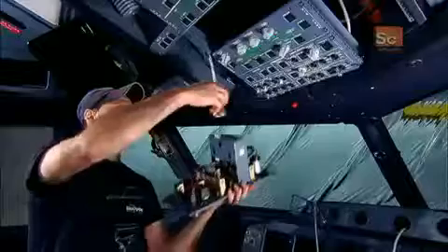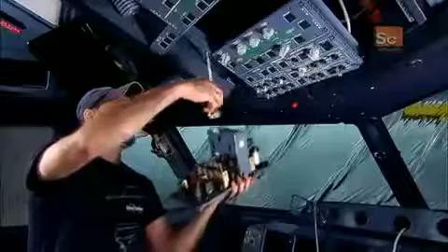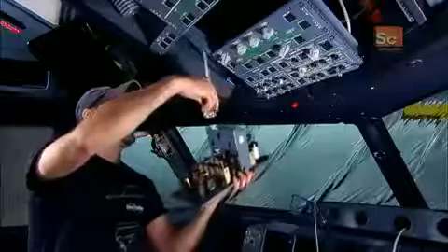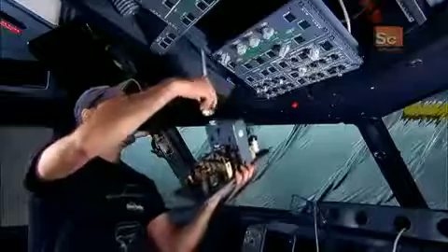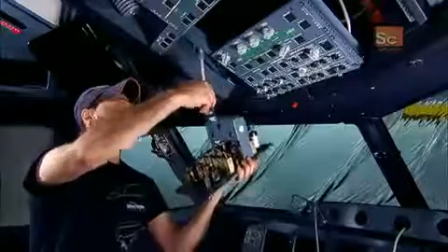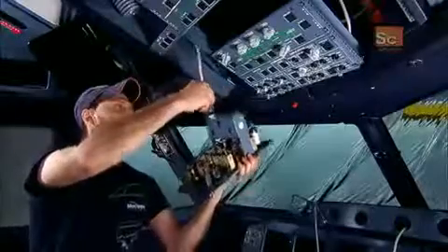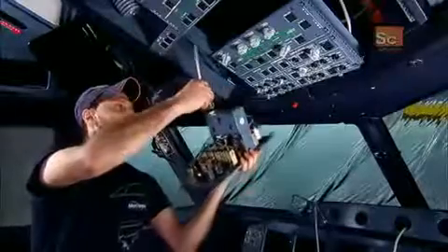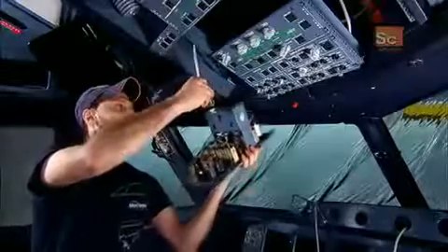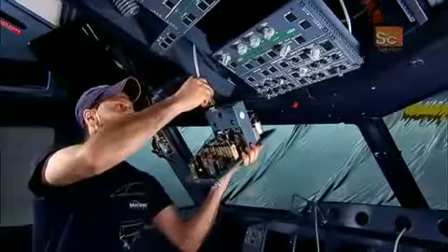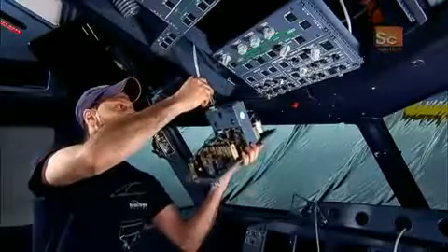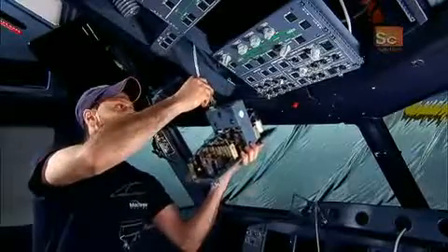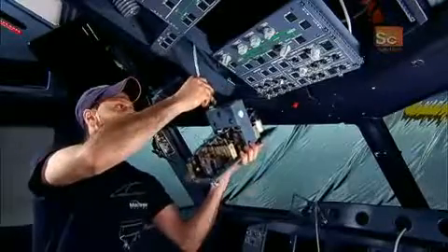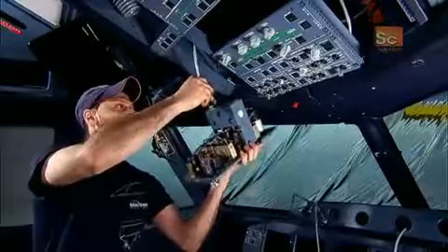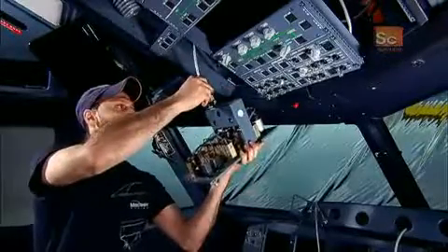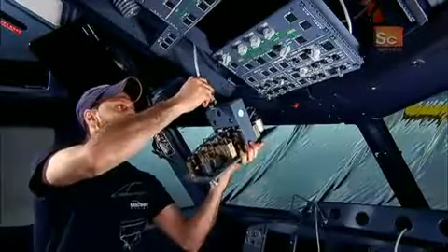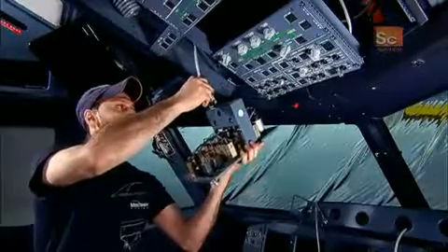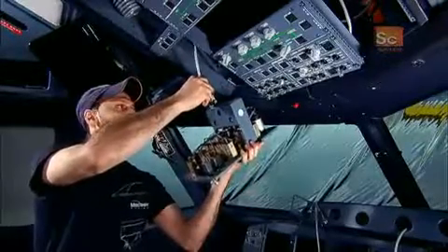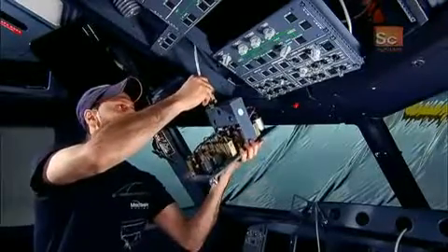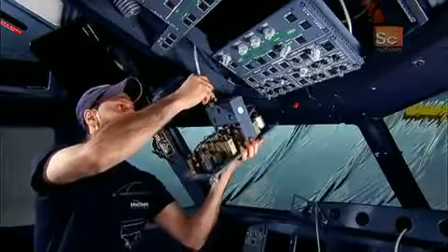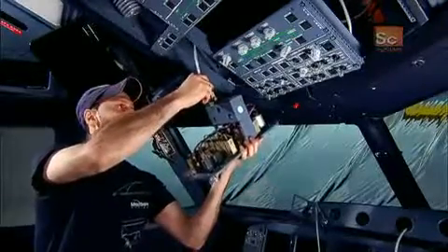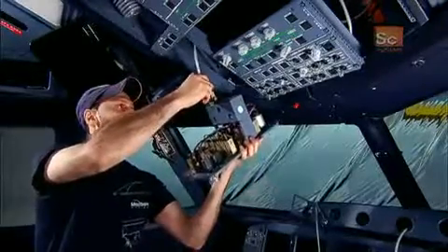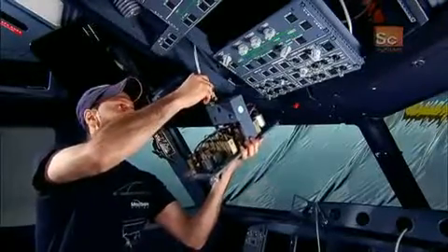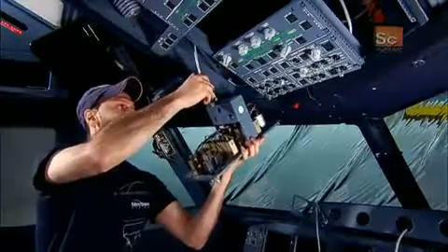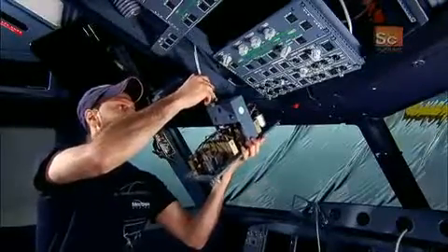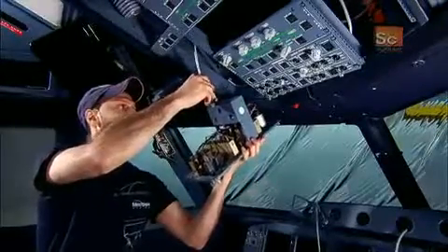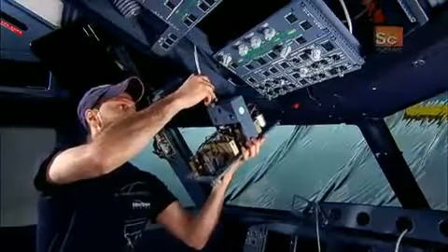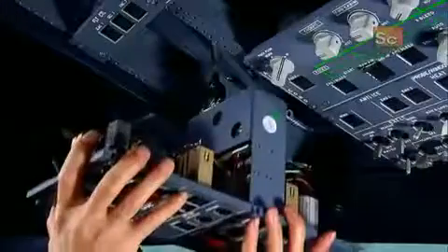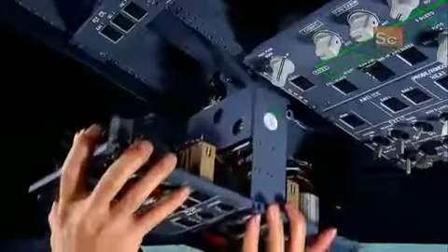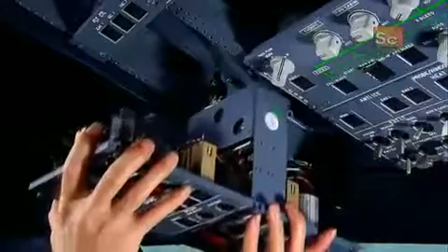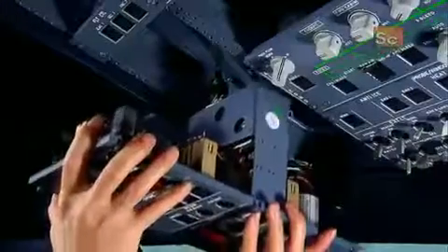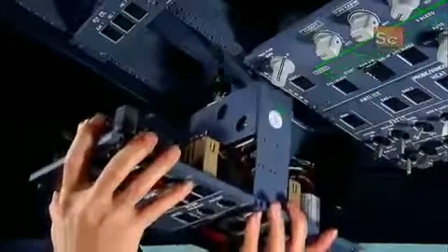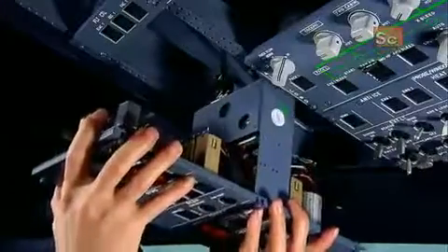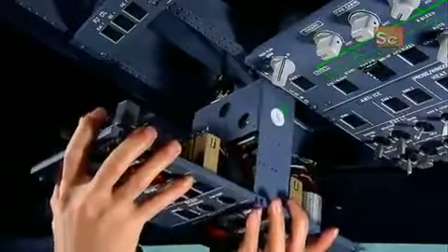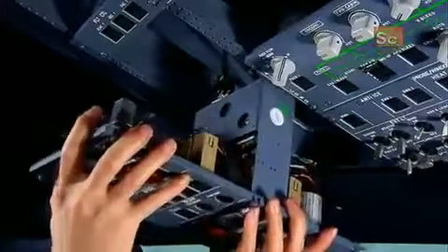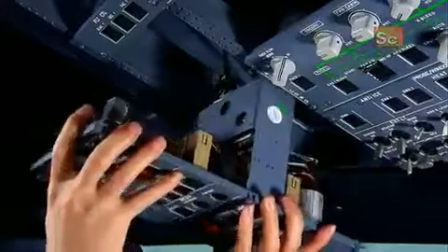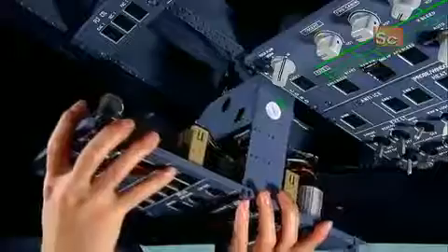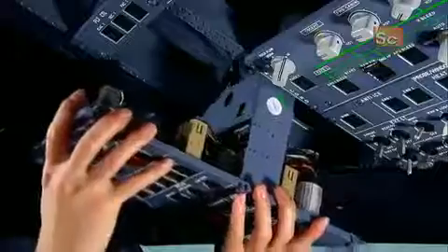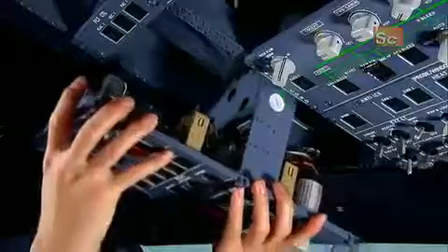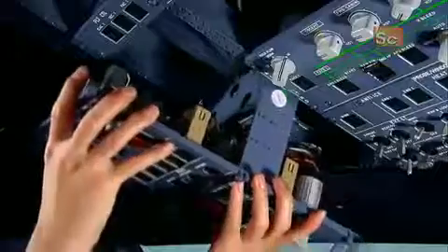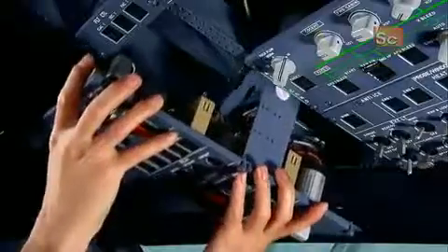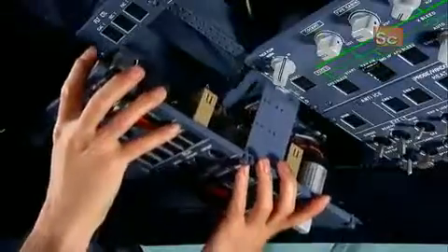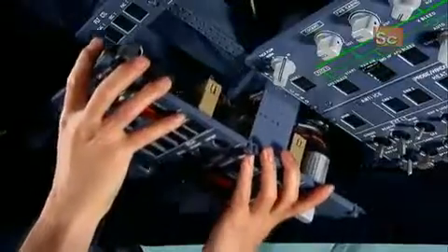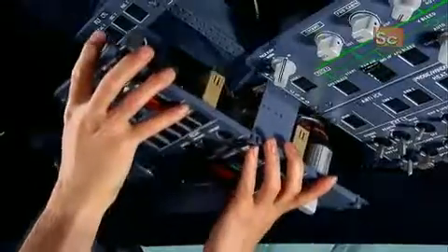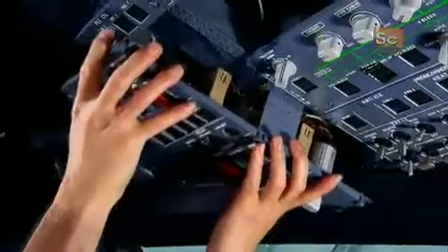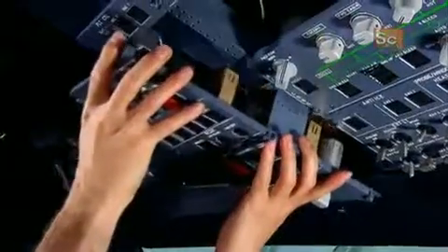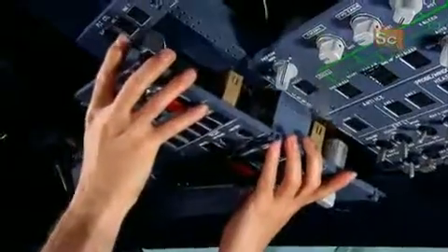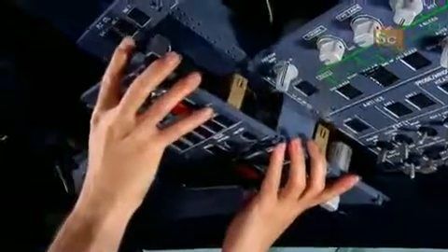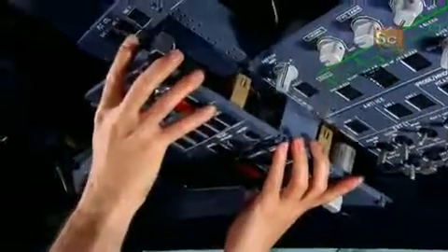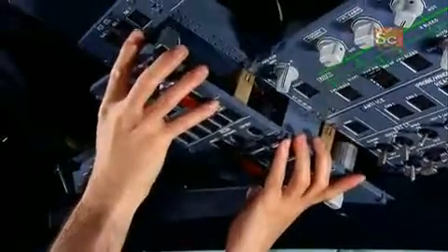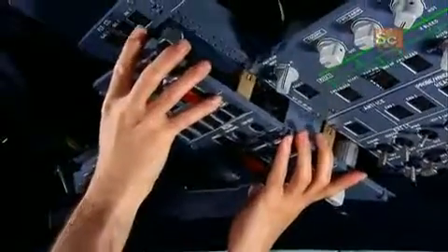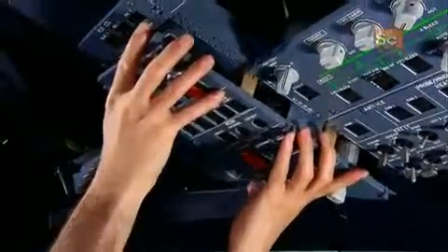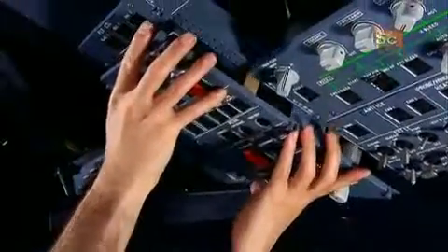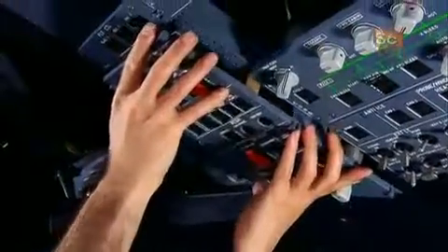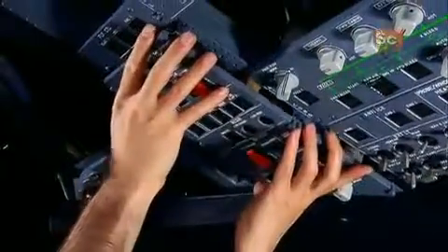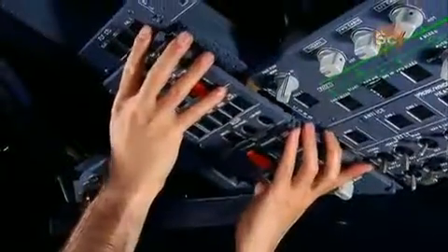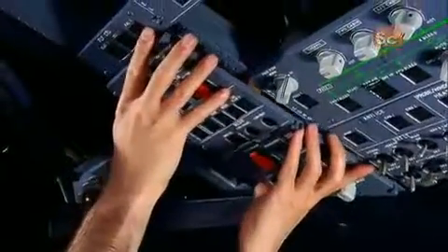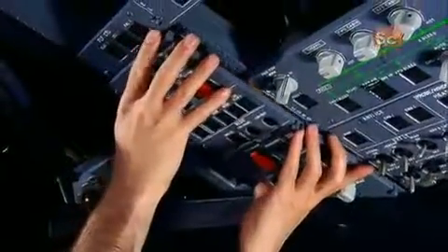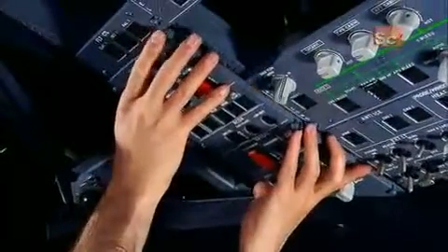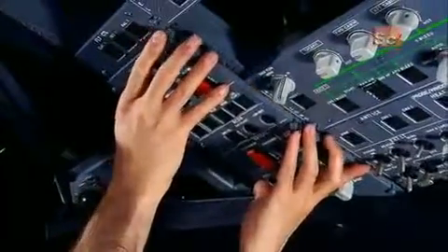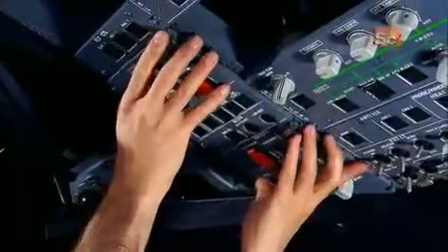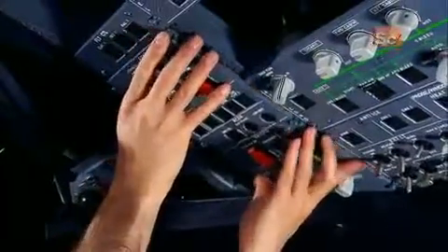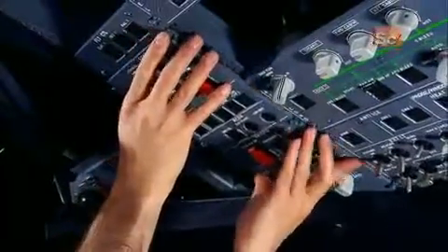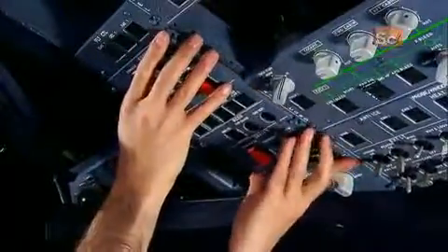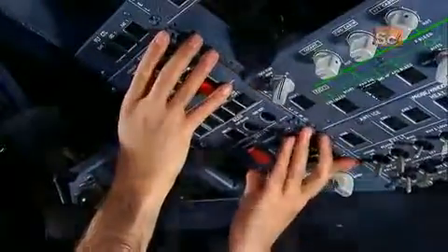Next come the control panels, with all the buttons and switches to operate everything from the engines to the air conditioning to the lights.